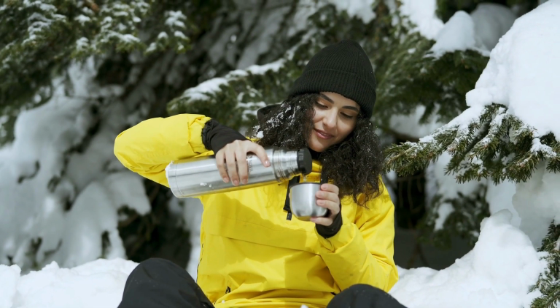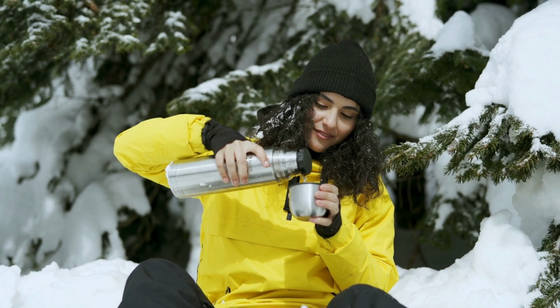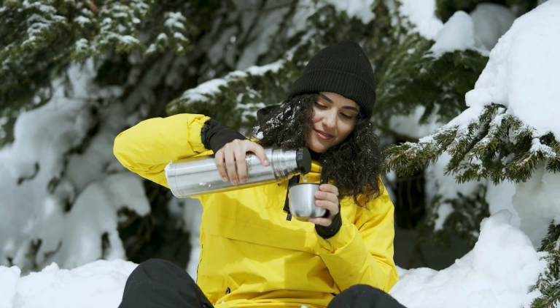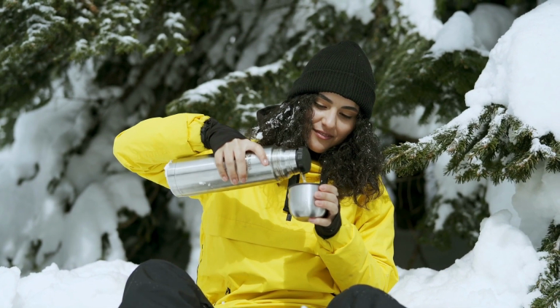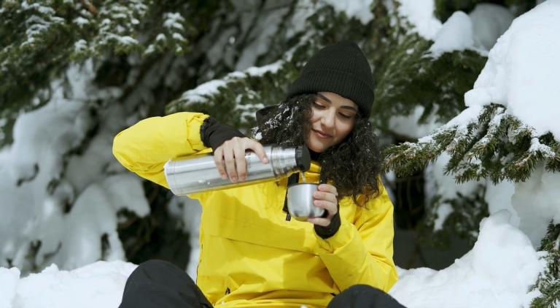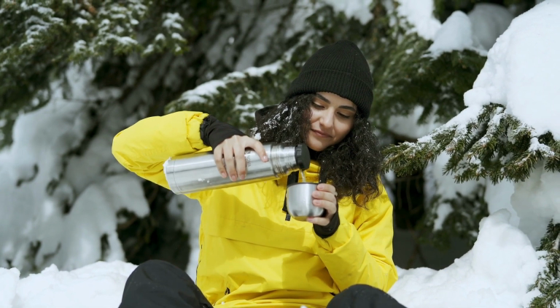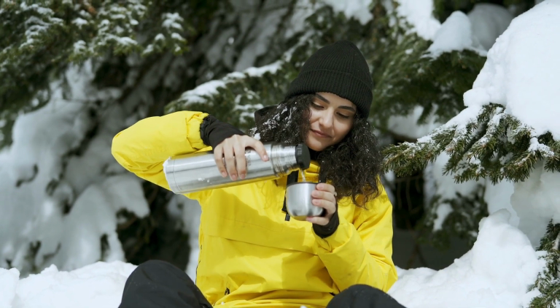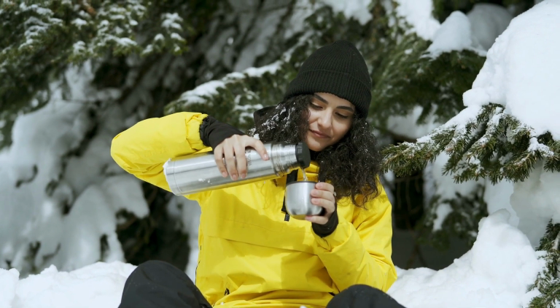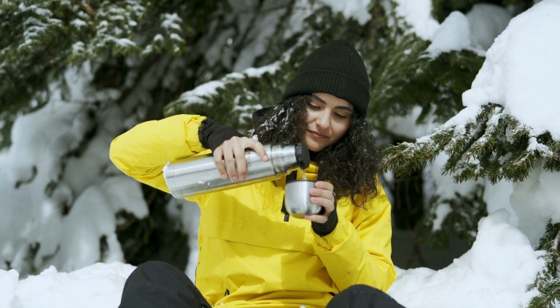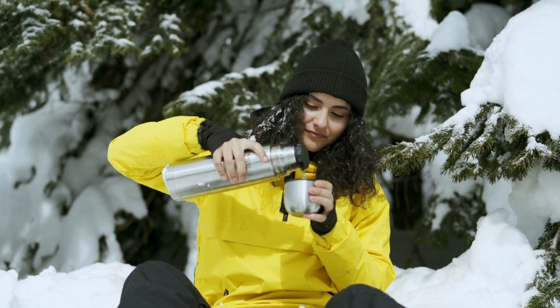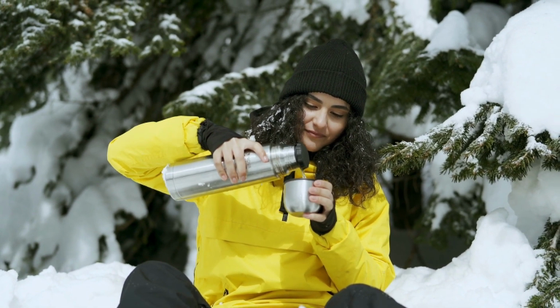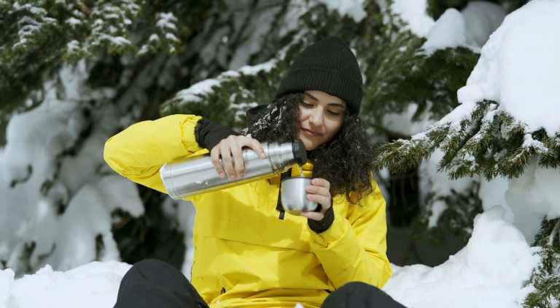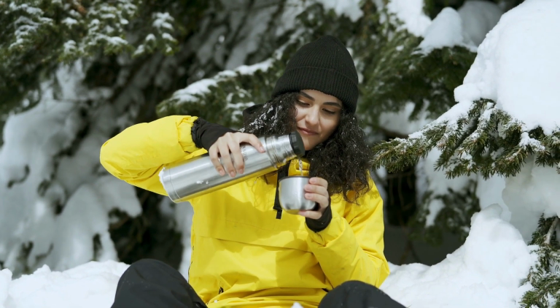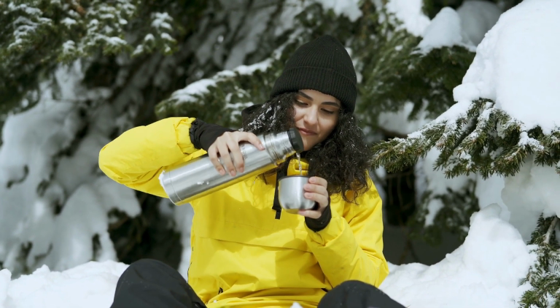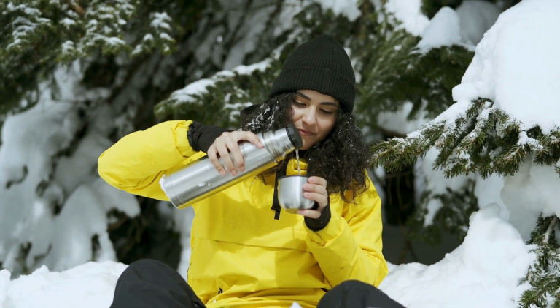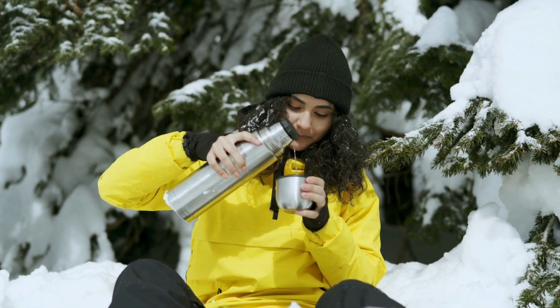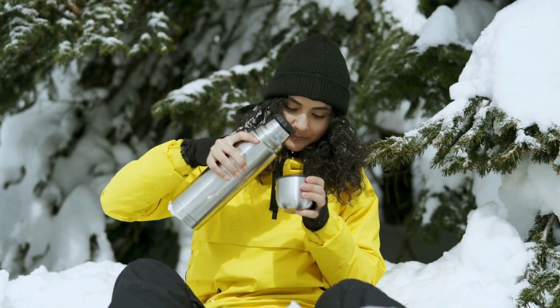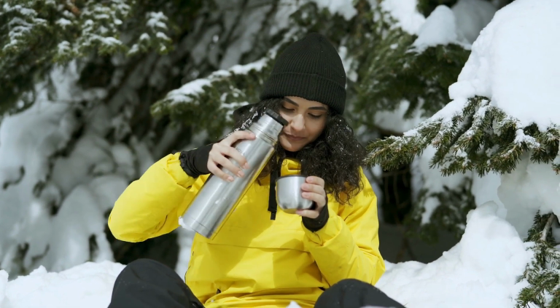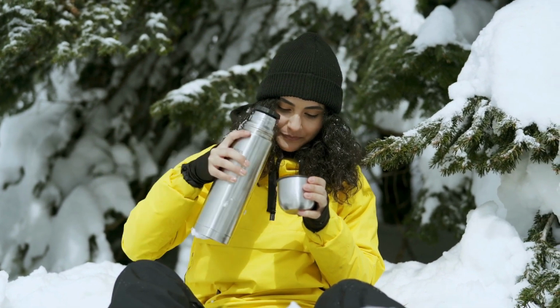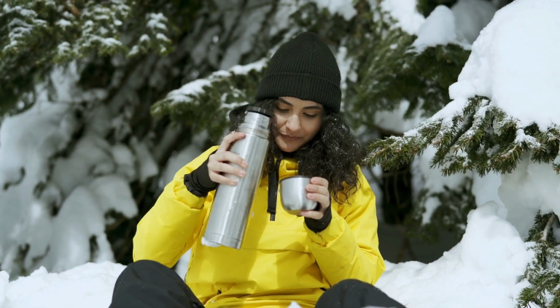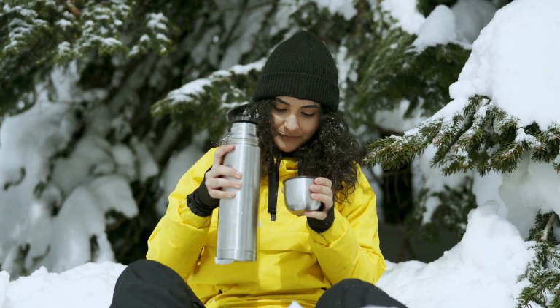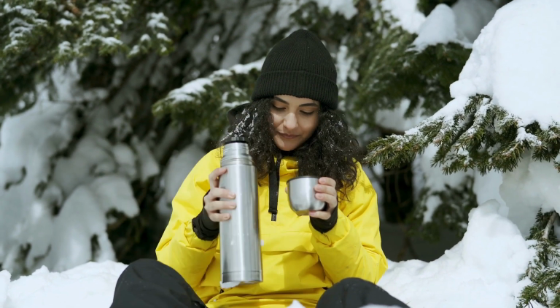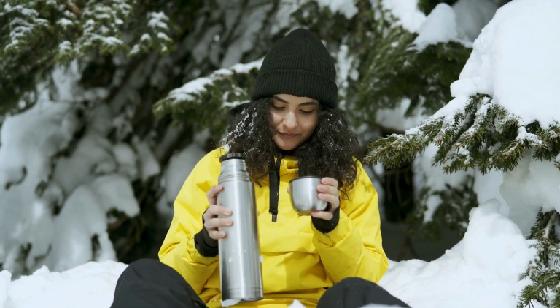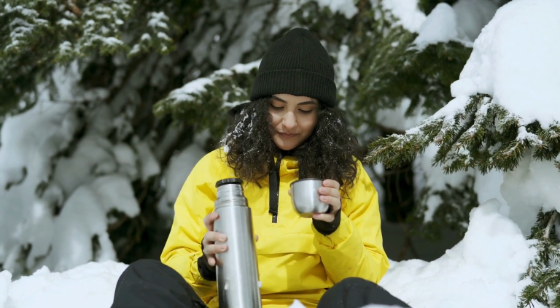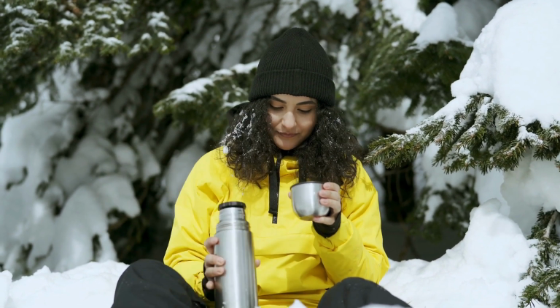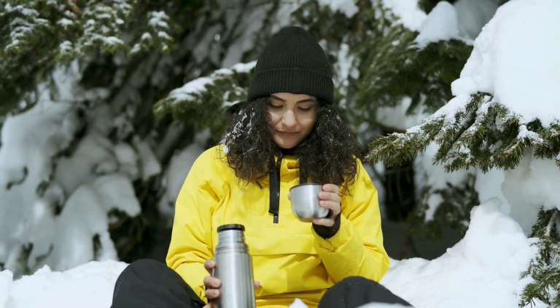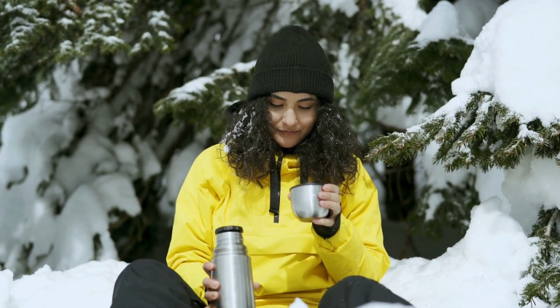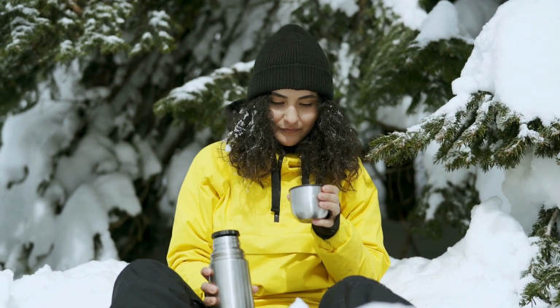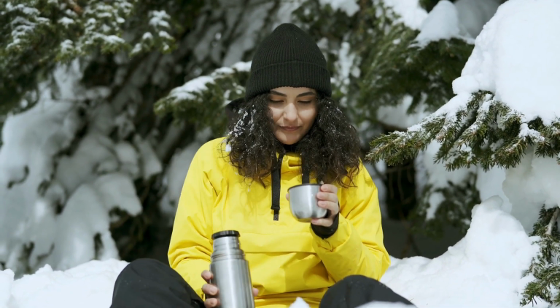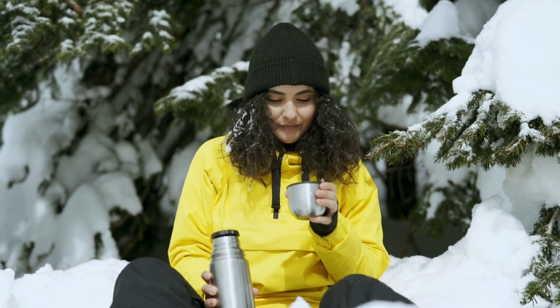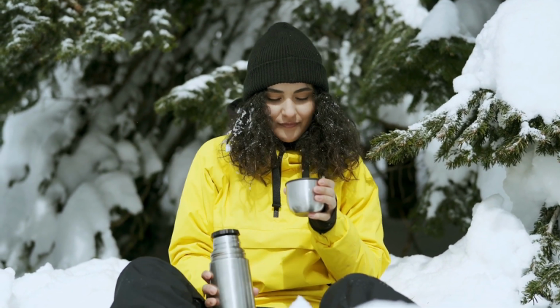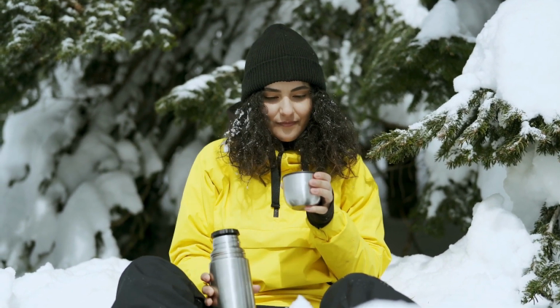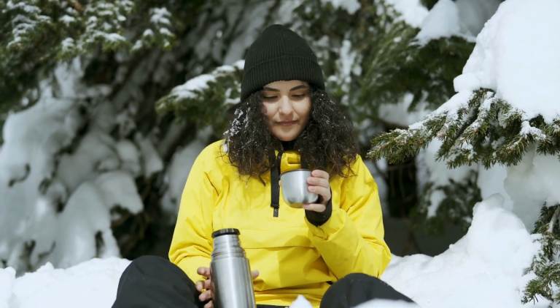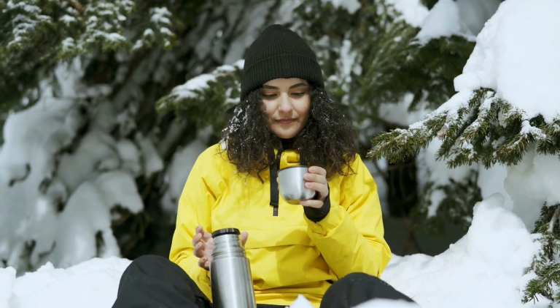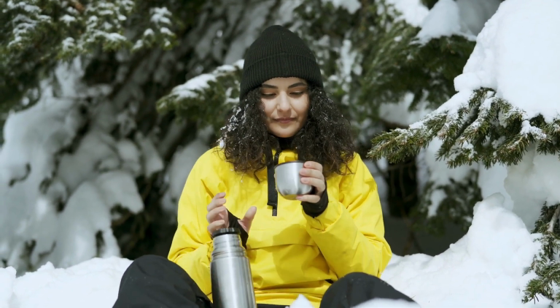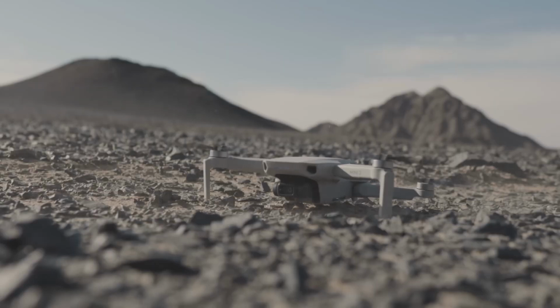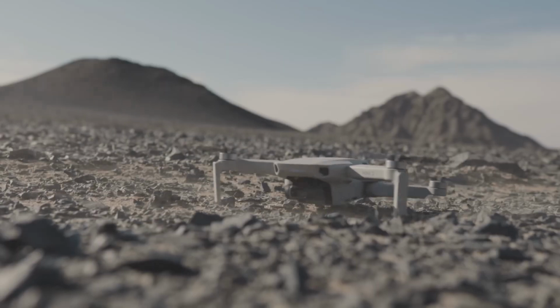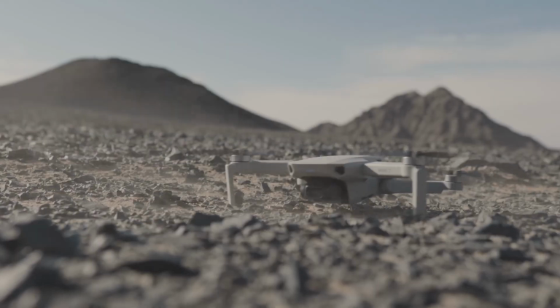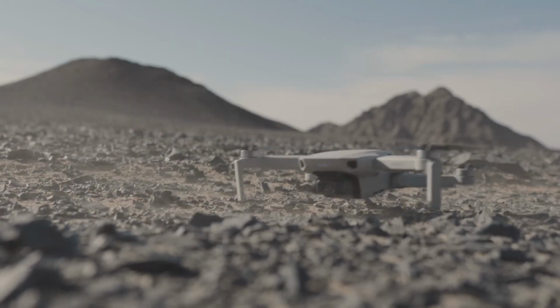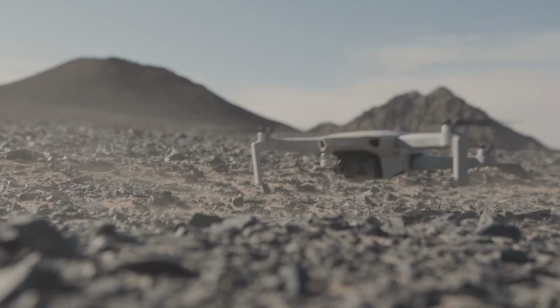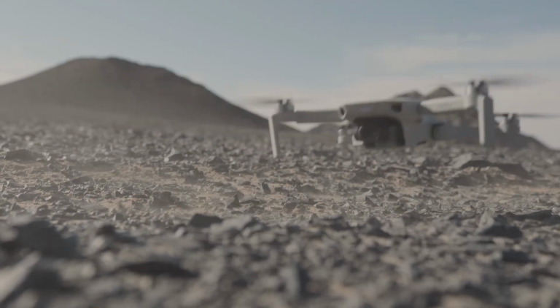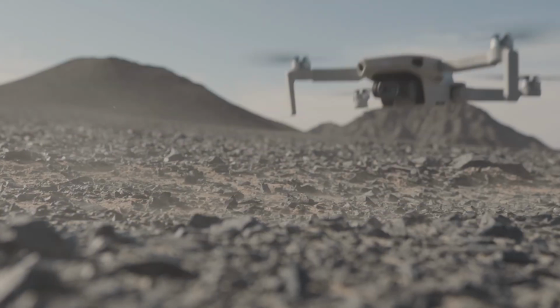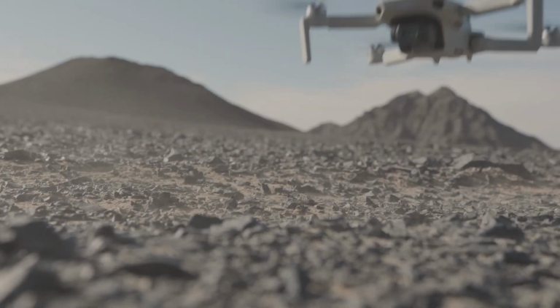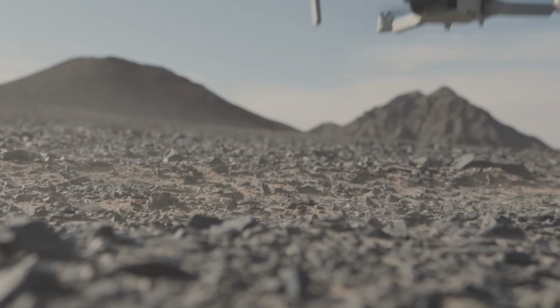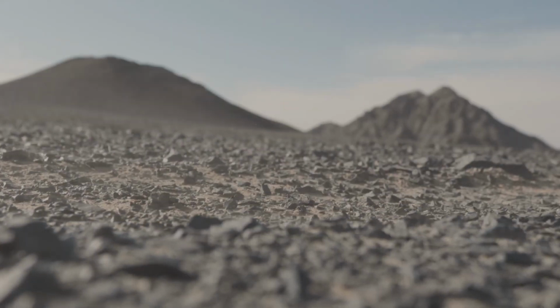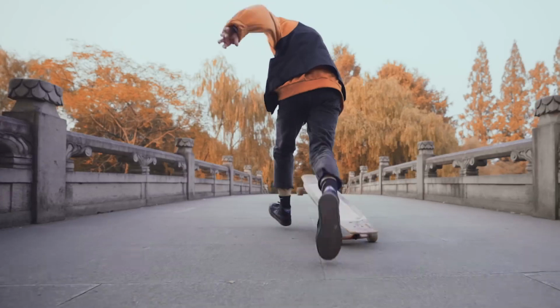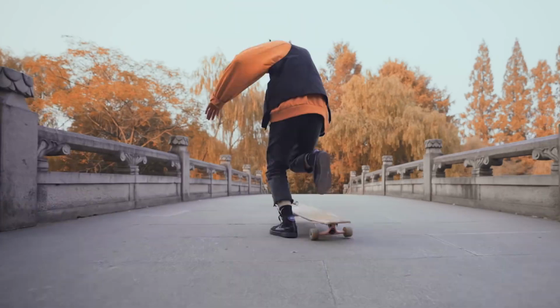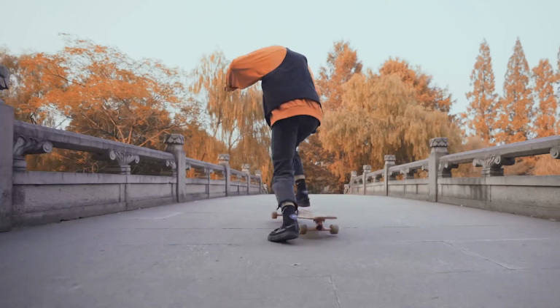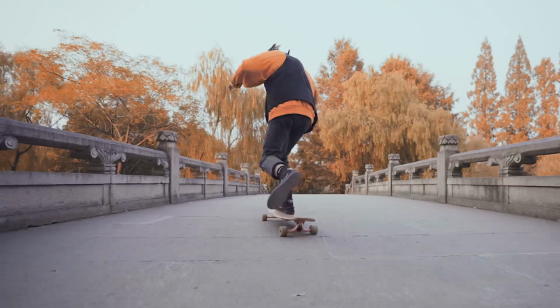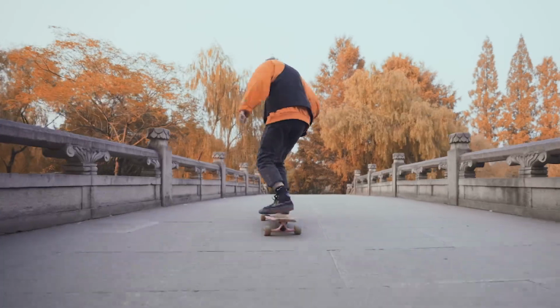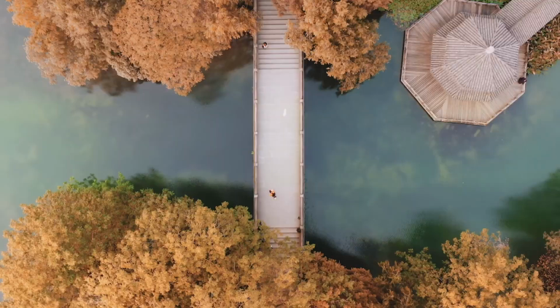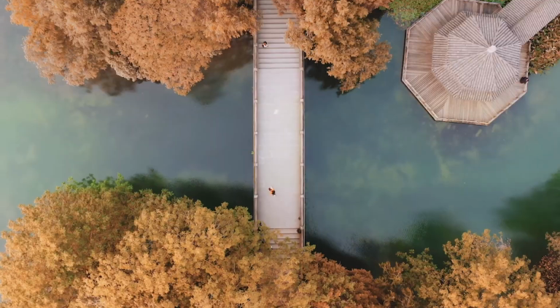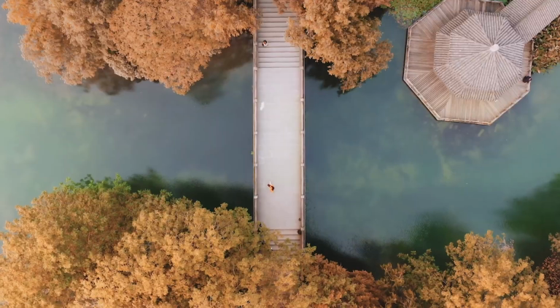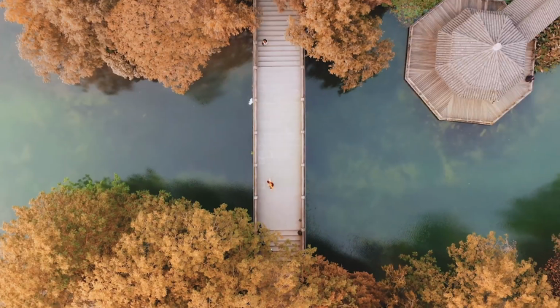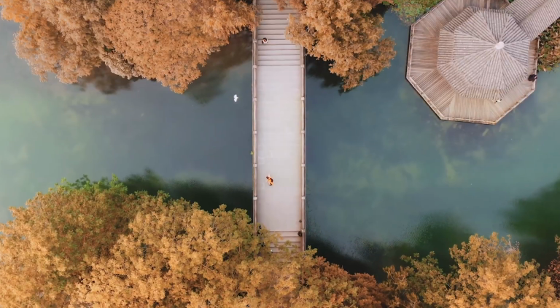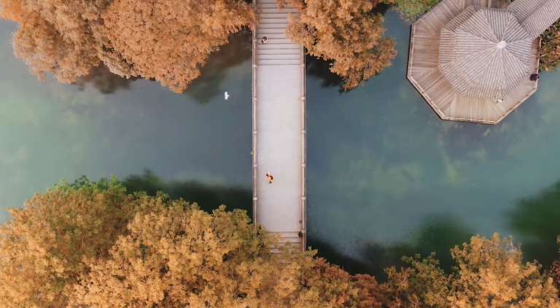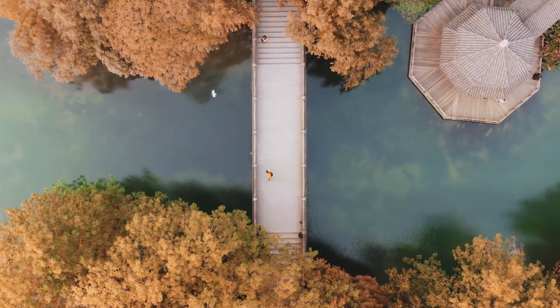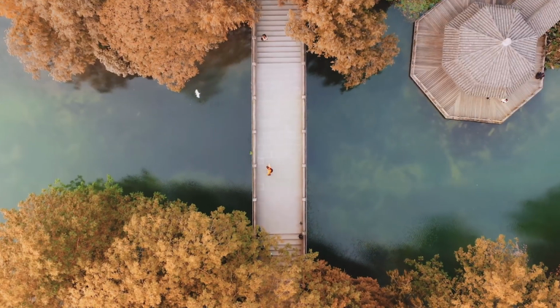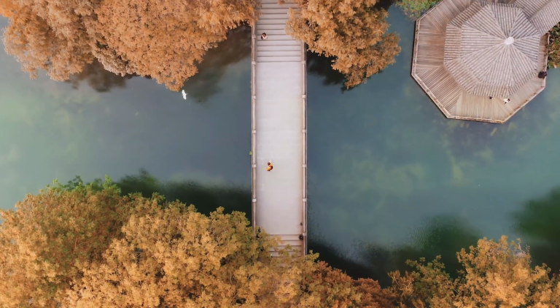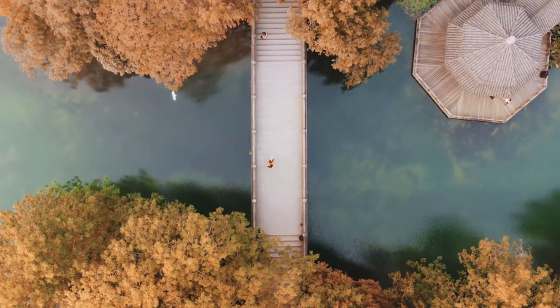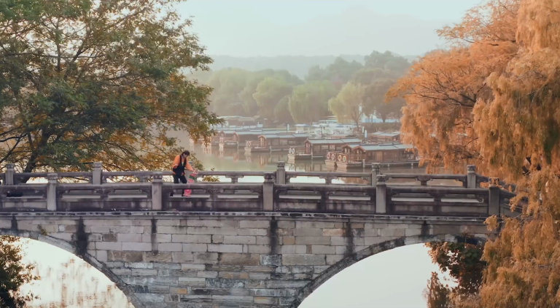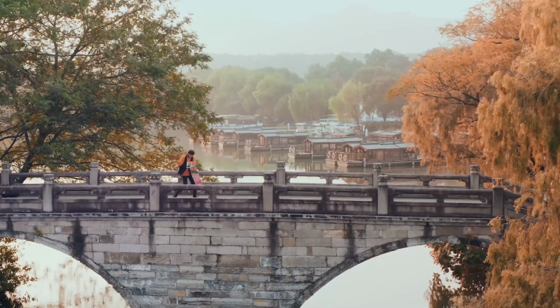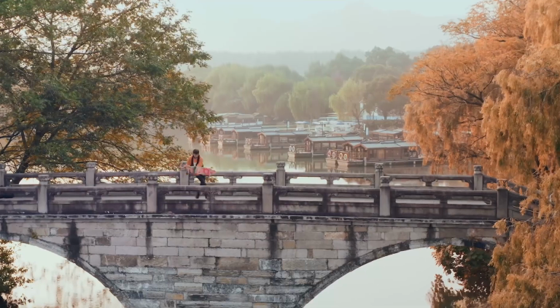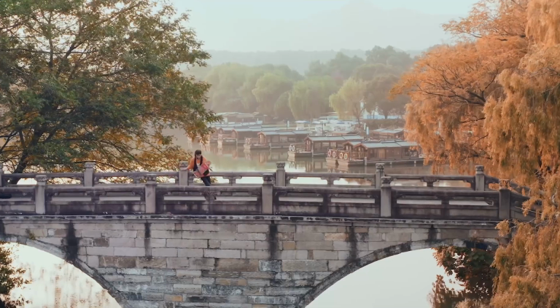So now I'm gonna perform a test on the DJI Mini 2 drone to see how long it can fly after two years of use.